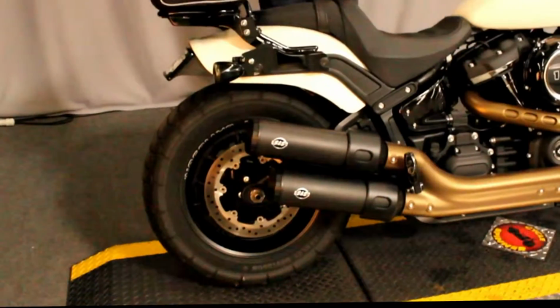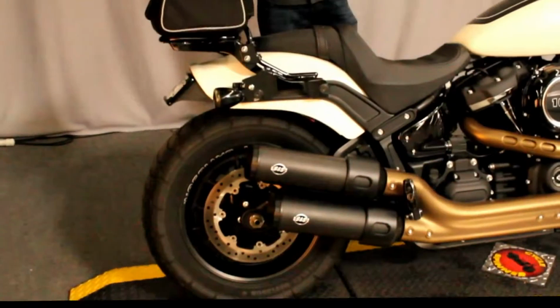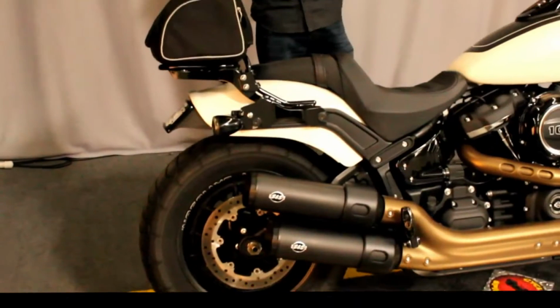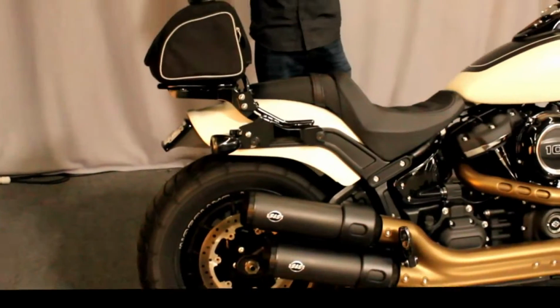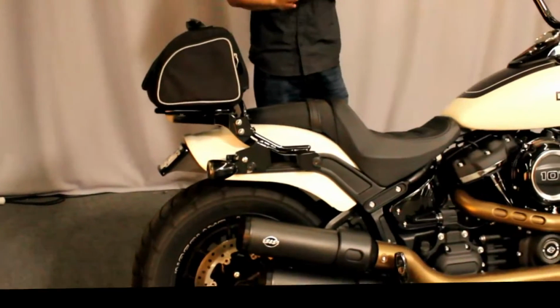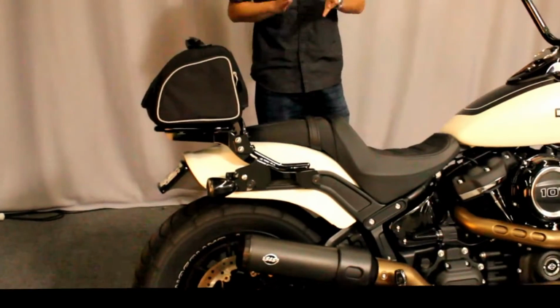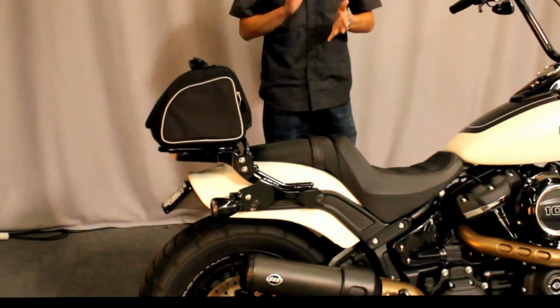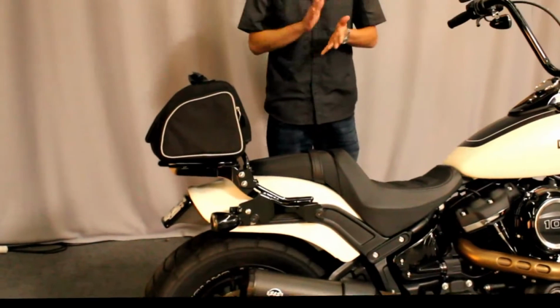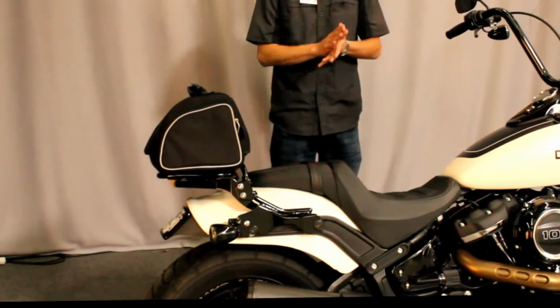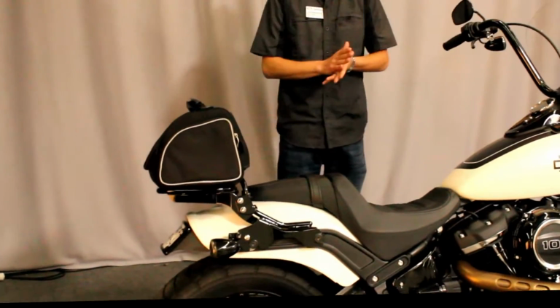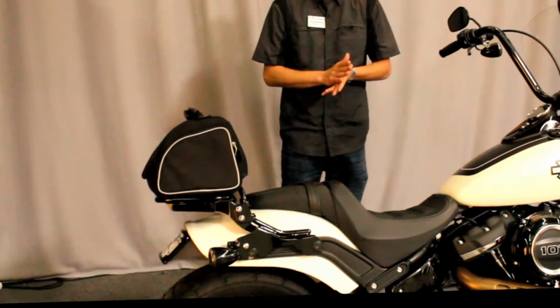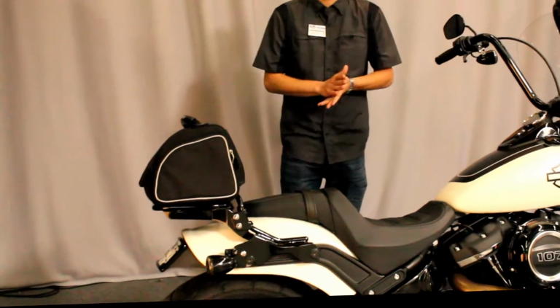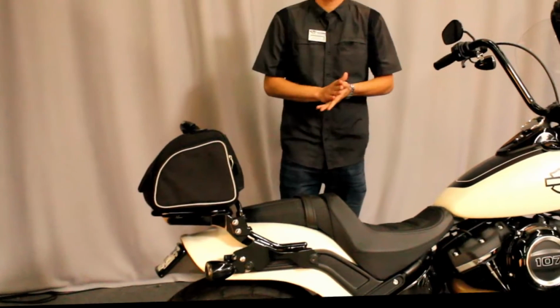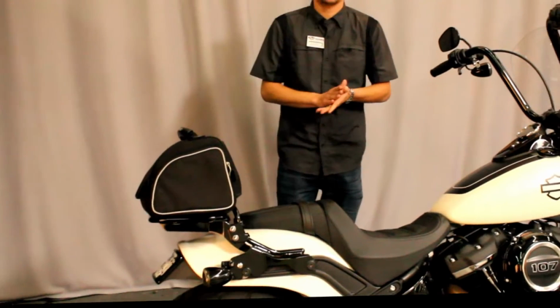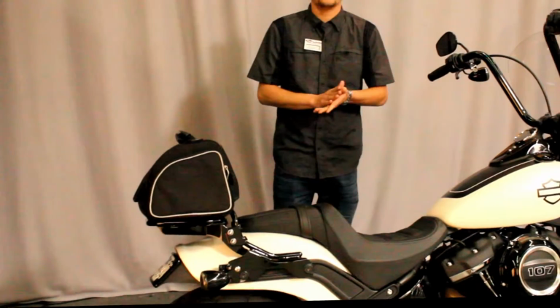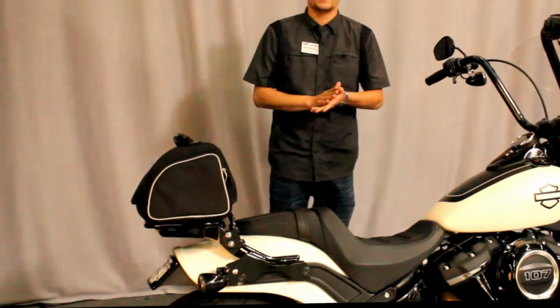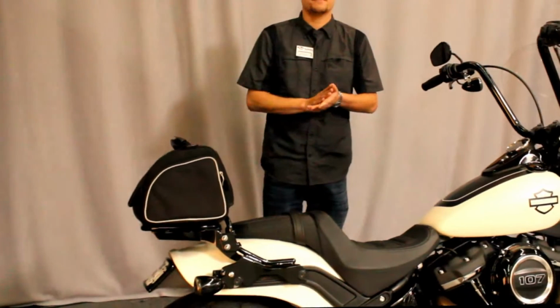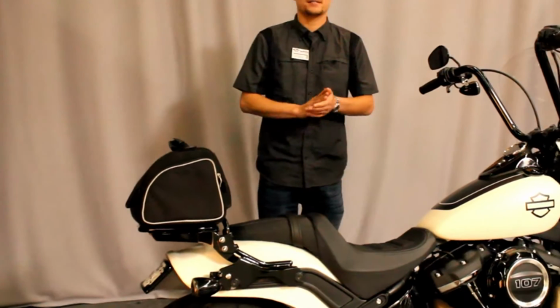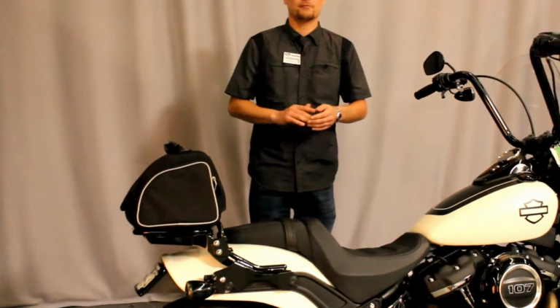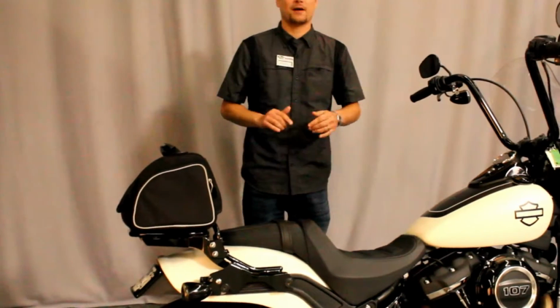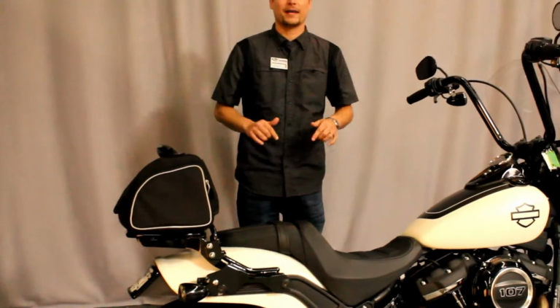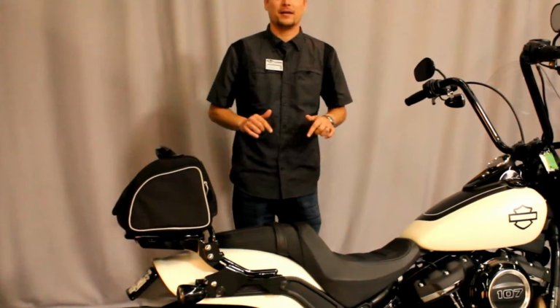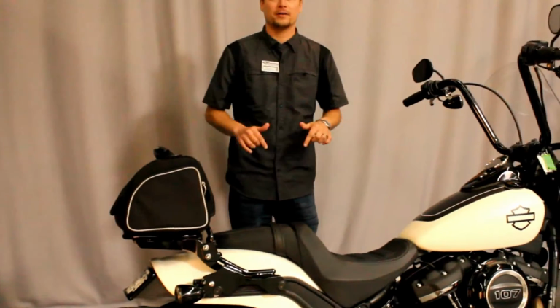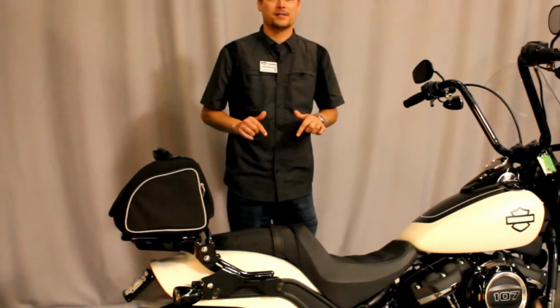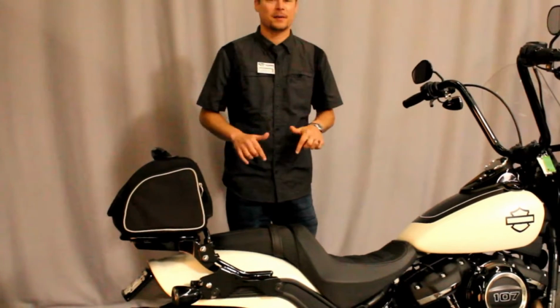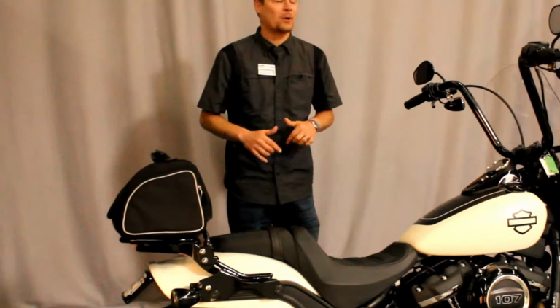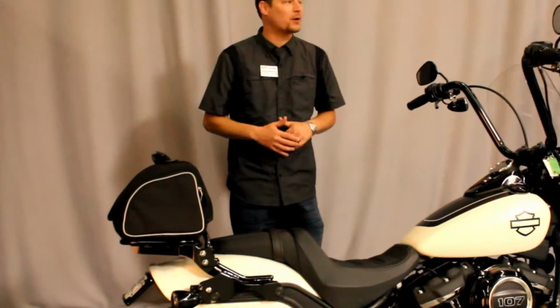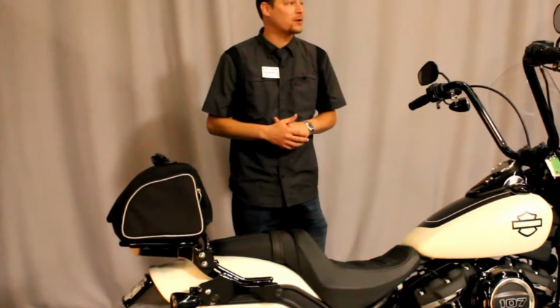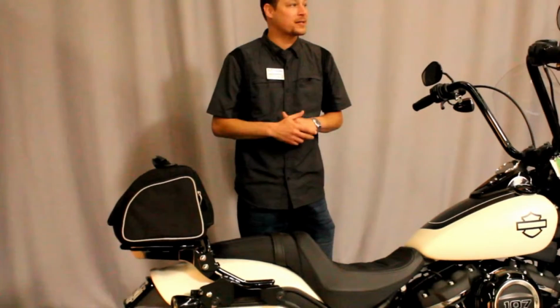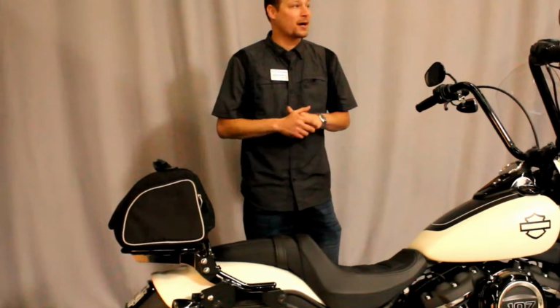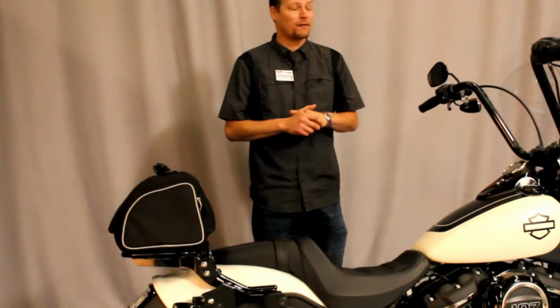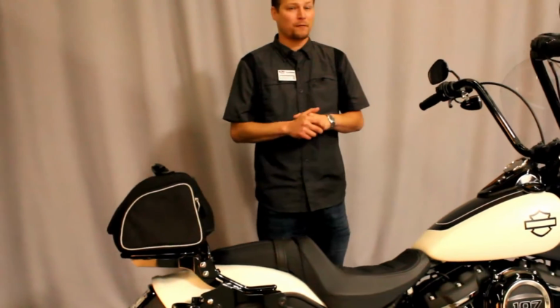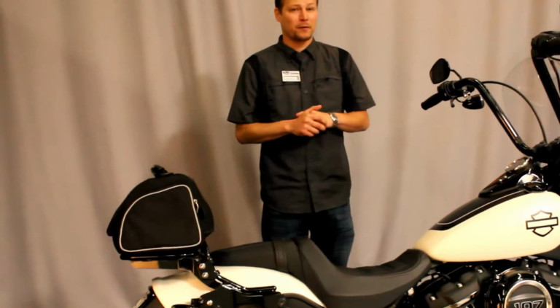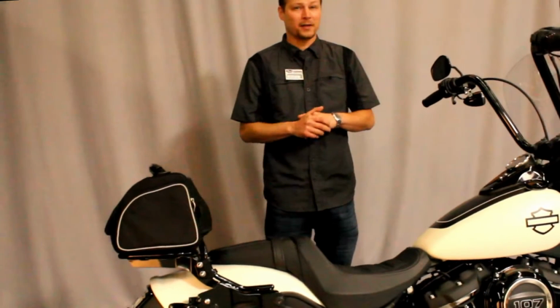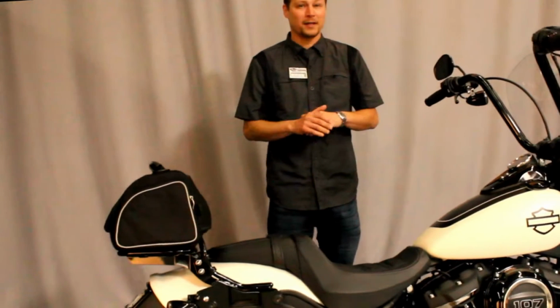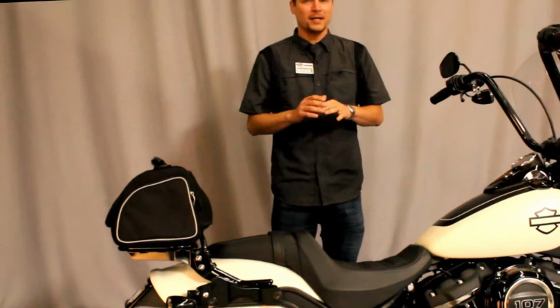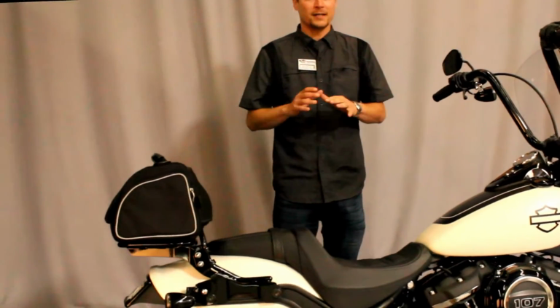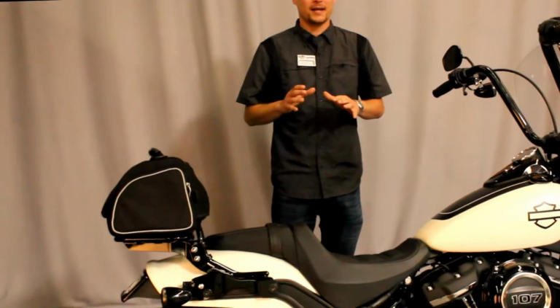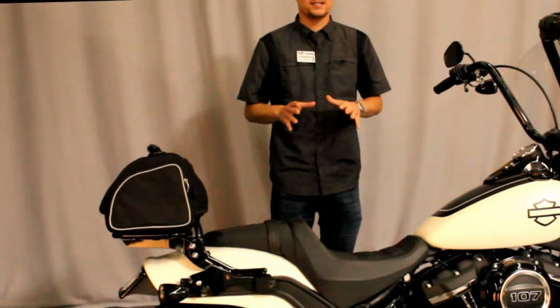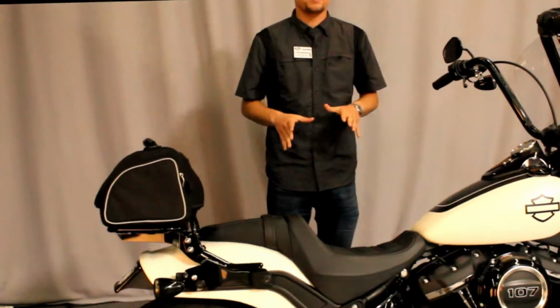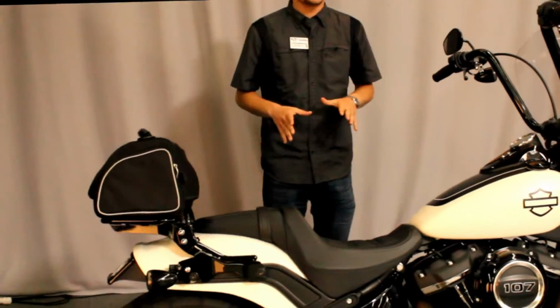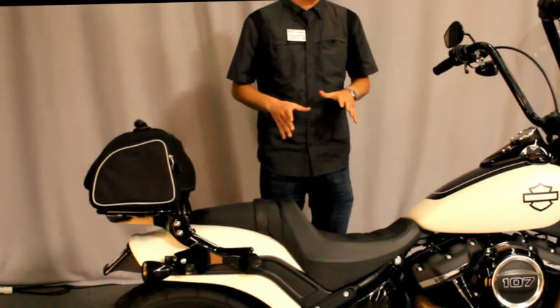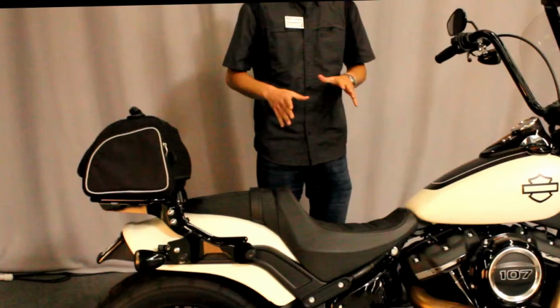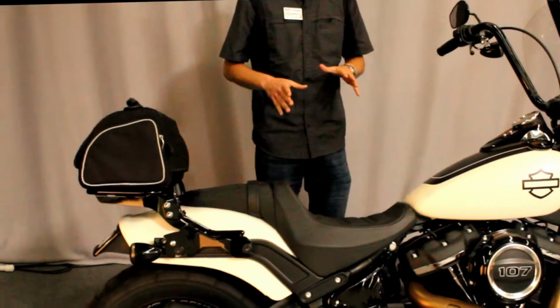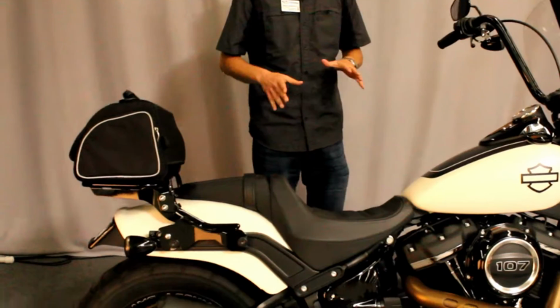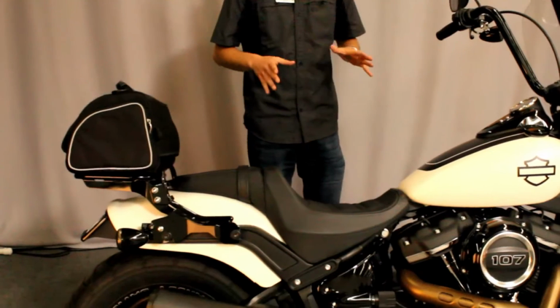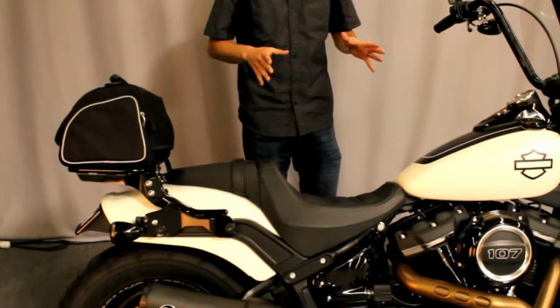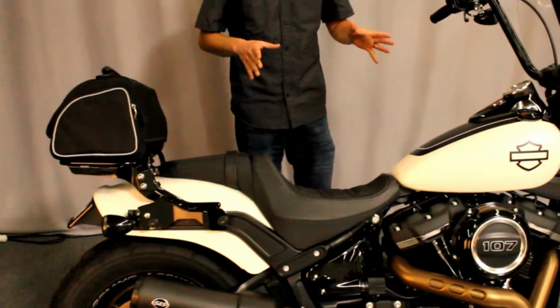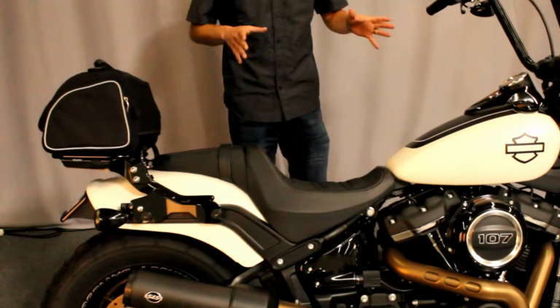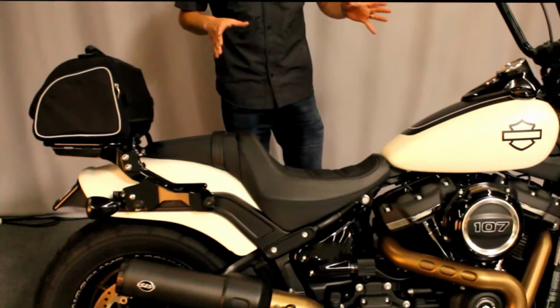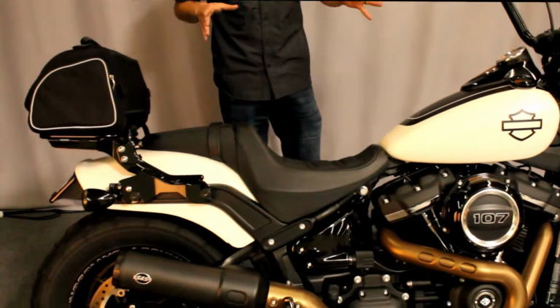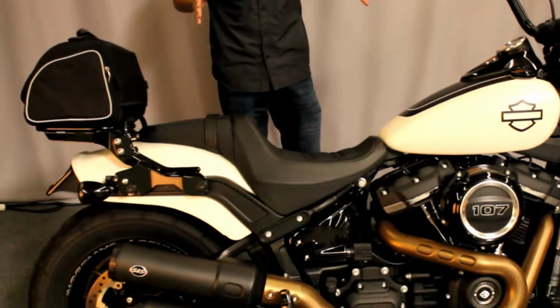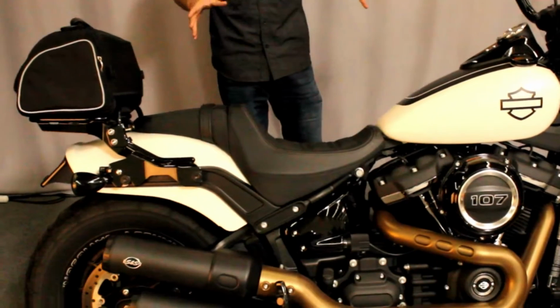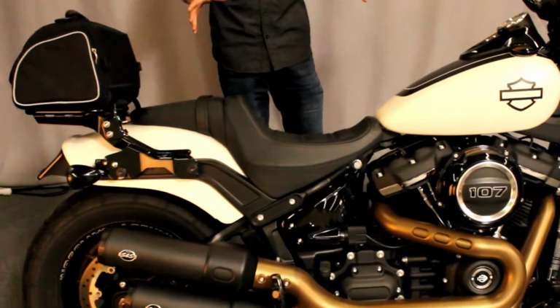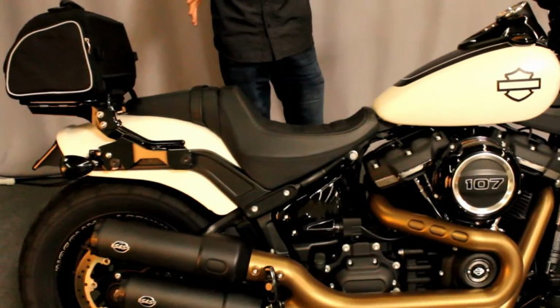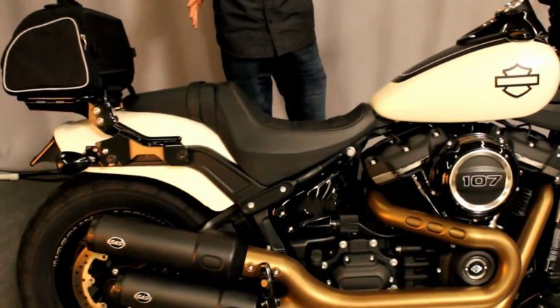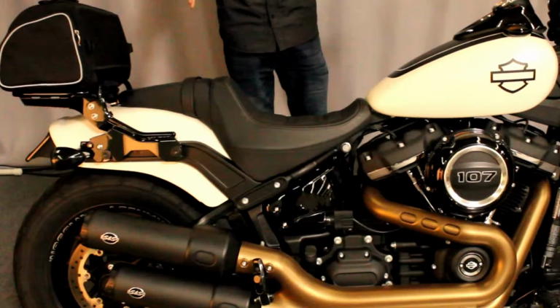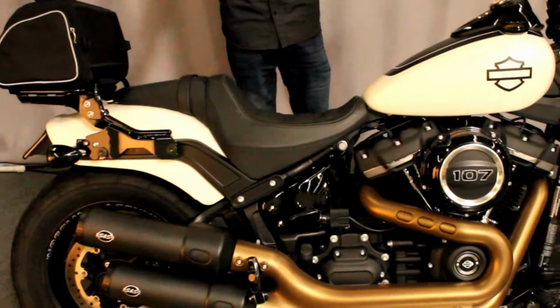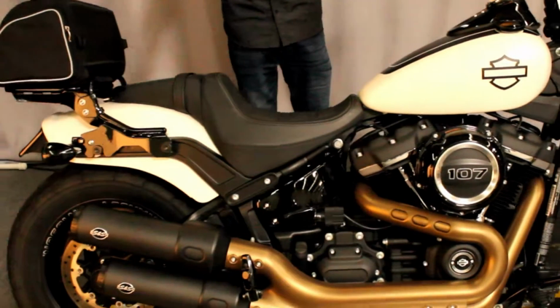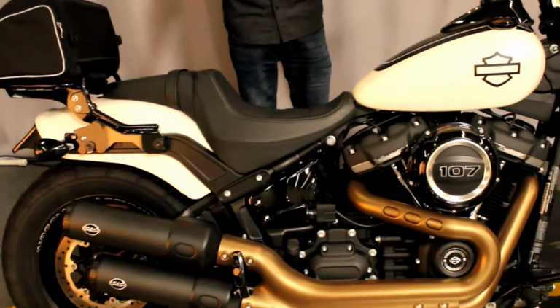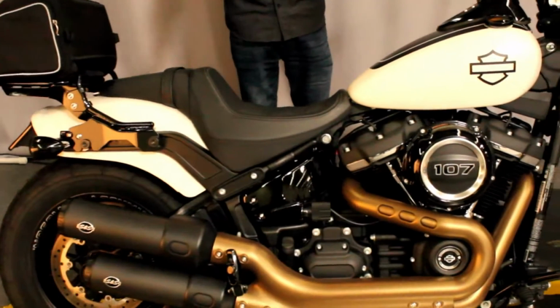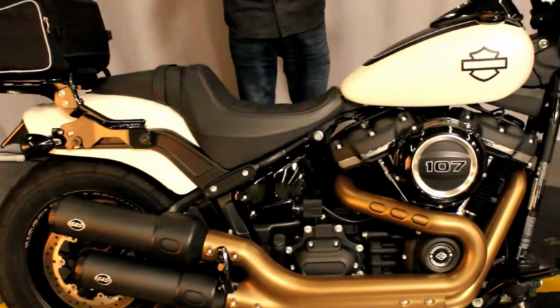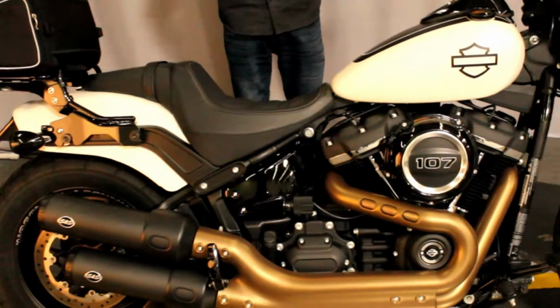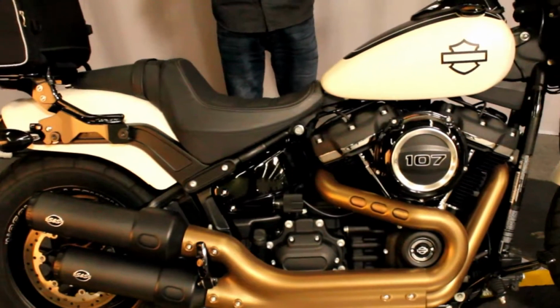Hey guys, this is Josh with Biggs Harley-Davidson right here in San Marcos, California. Today's bike of the day is the 2018 Fat Bob.